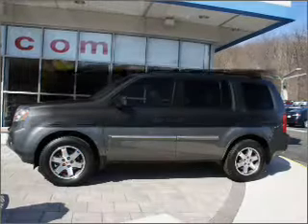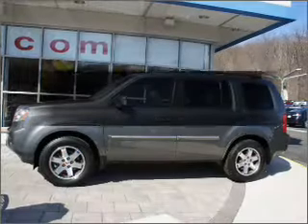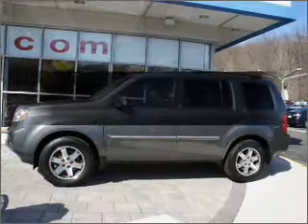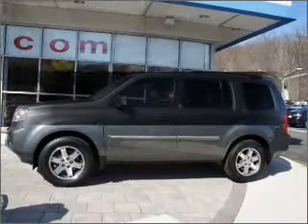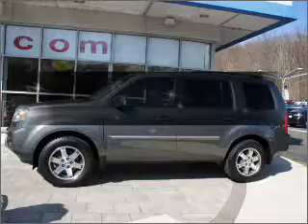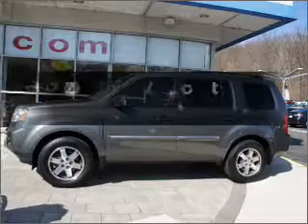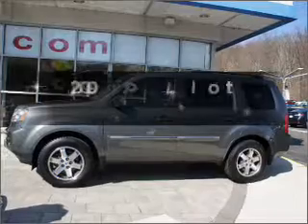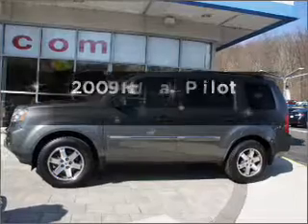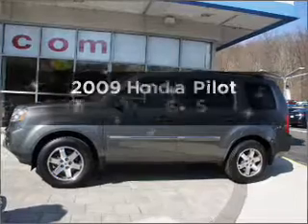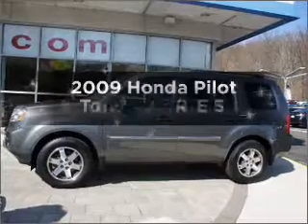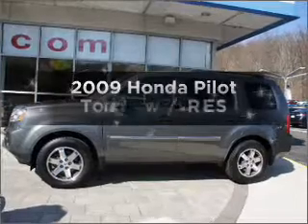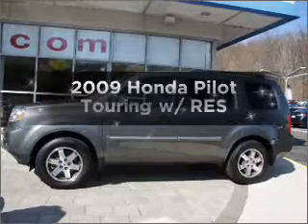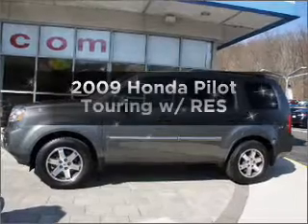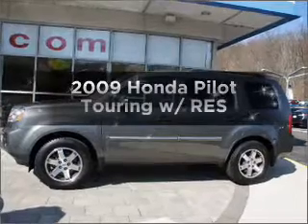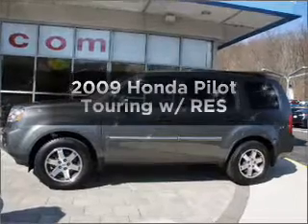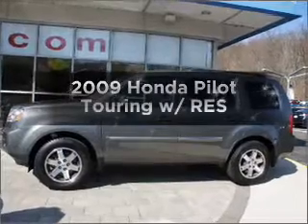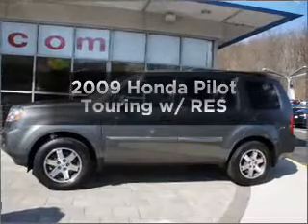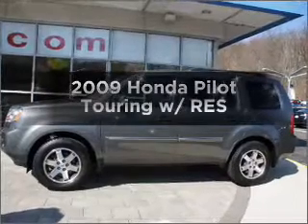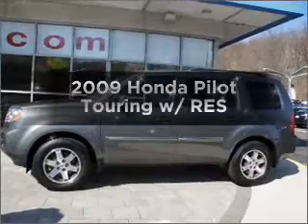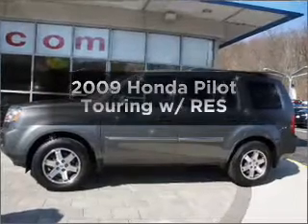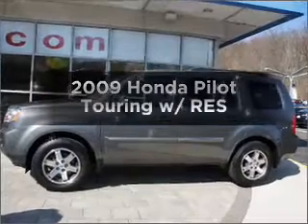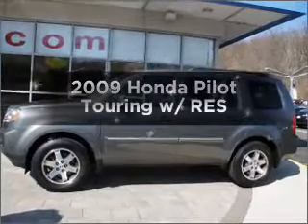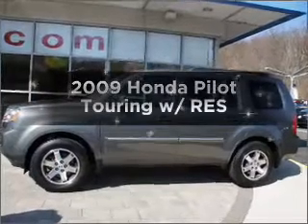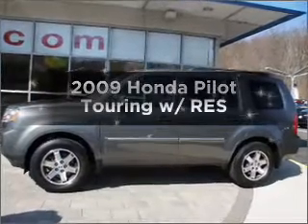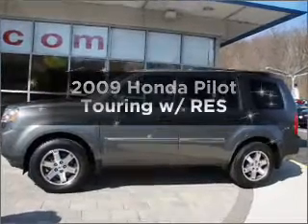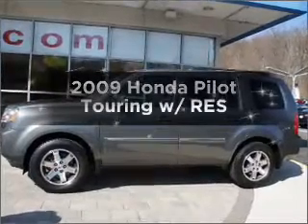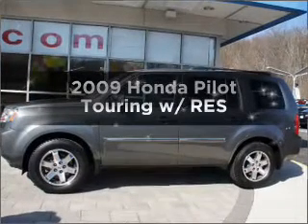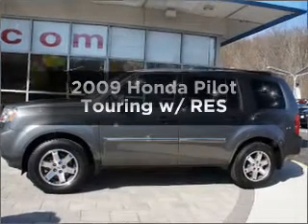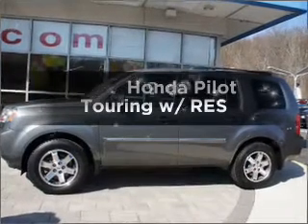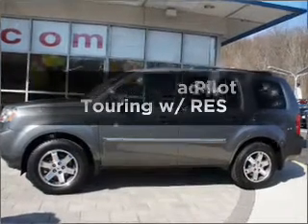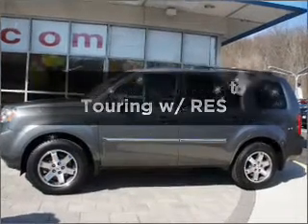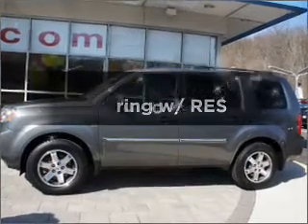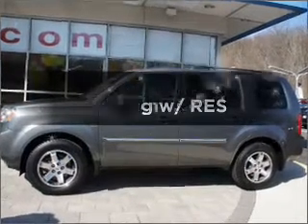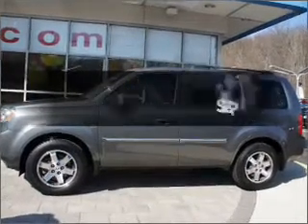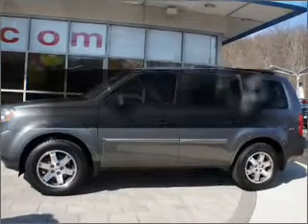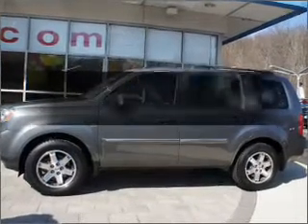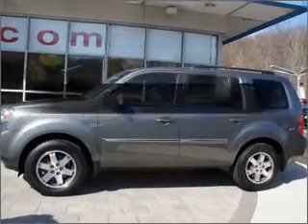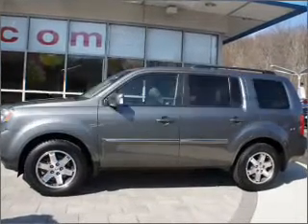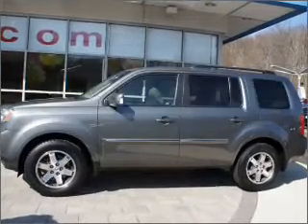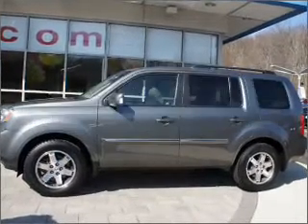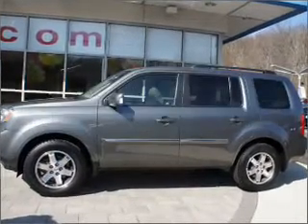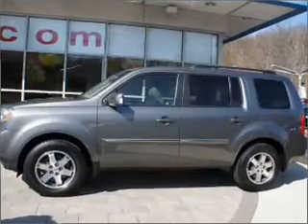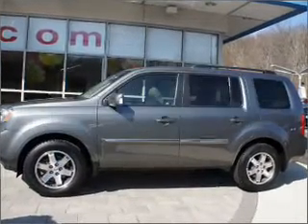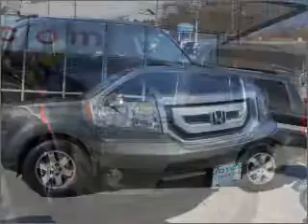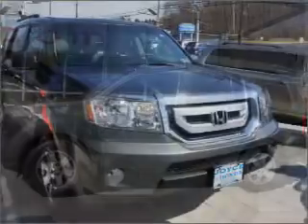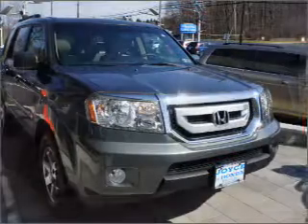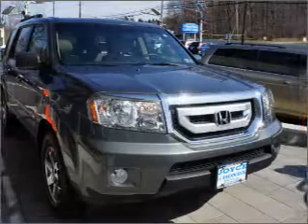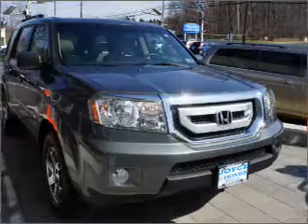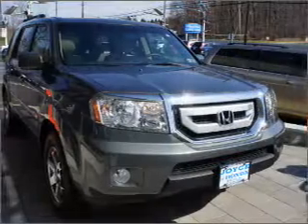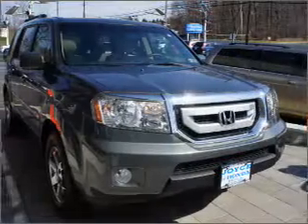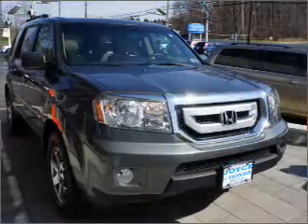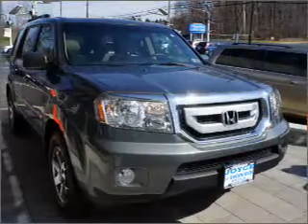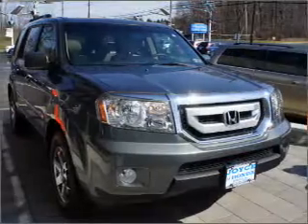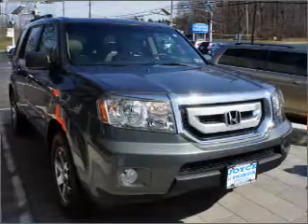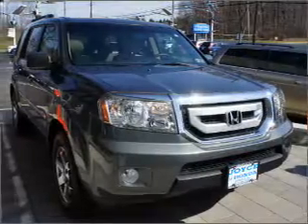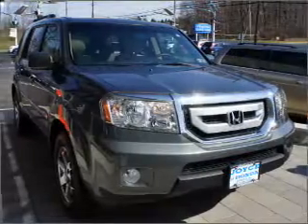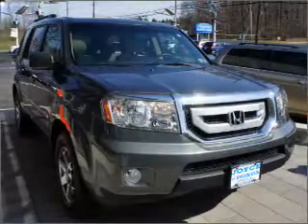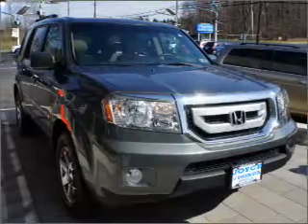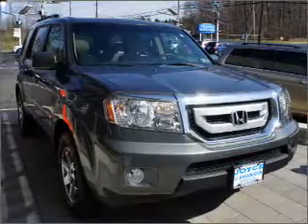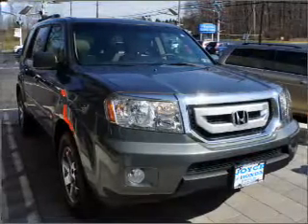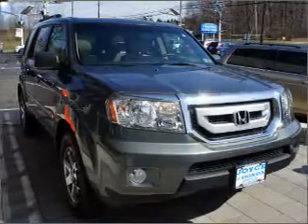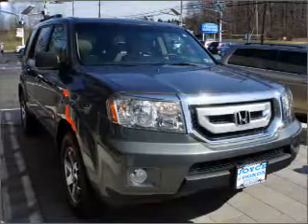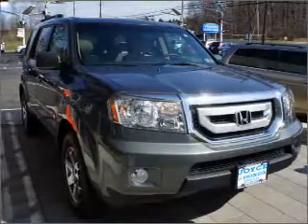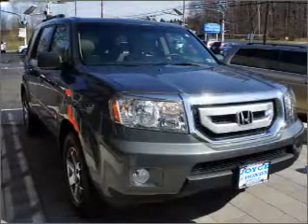Presenting the 2009 Honda Pilot. If you're looking for a first-rate auto, this one could be yours today.